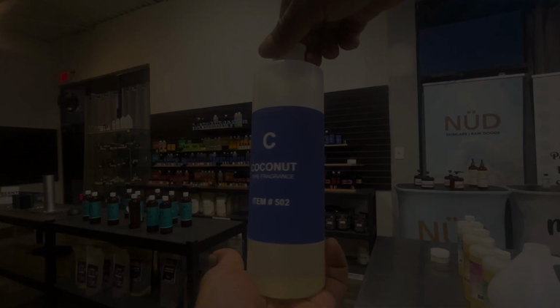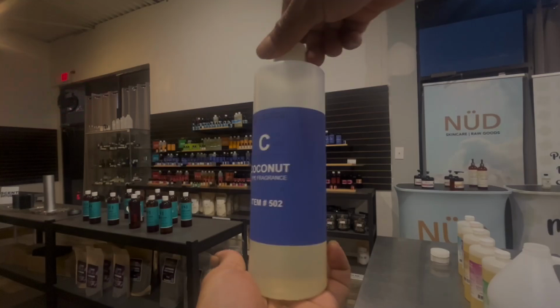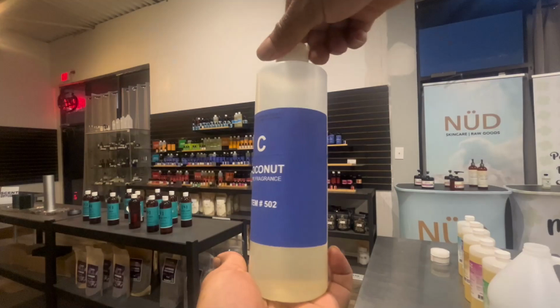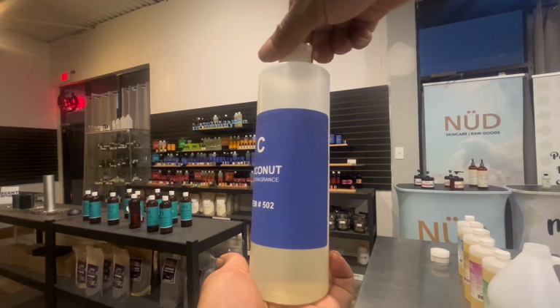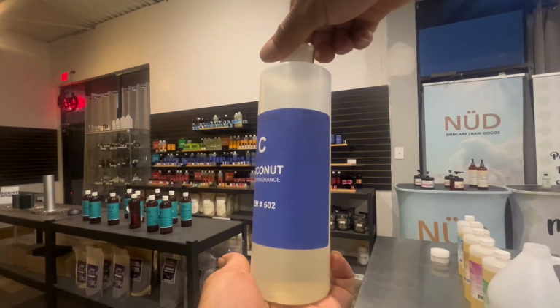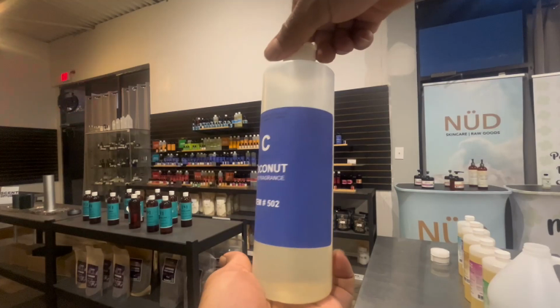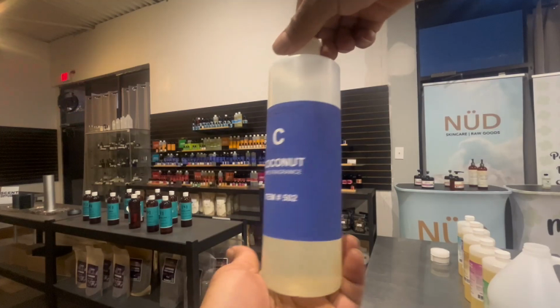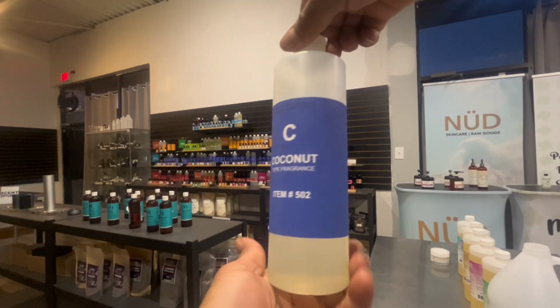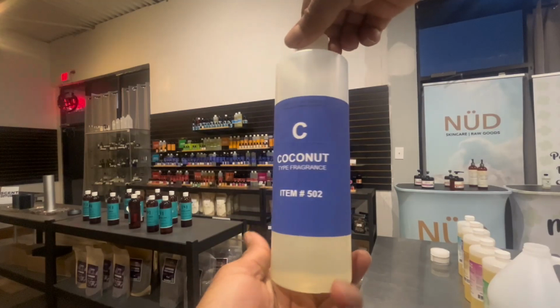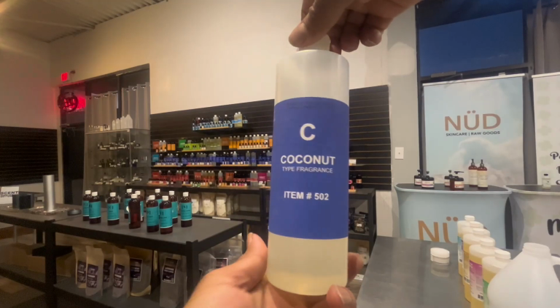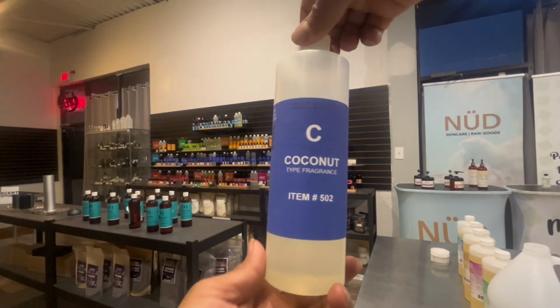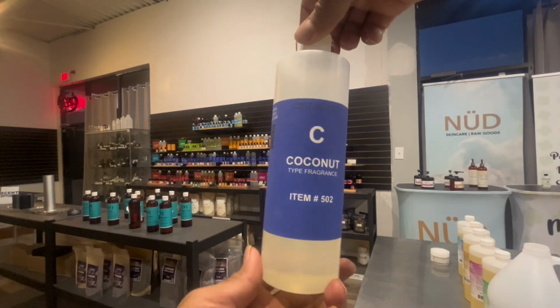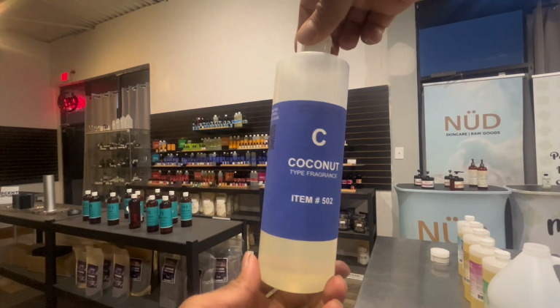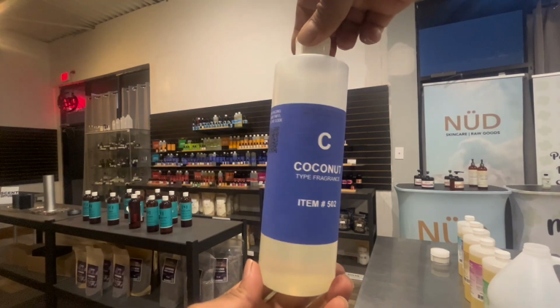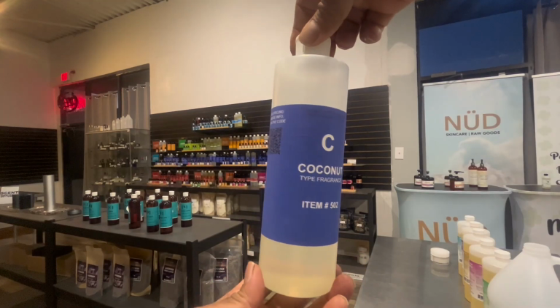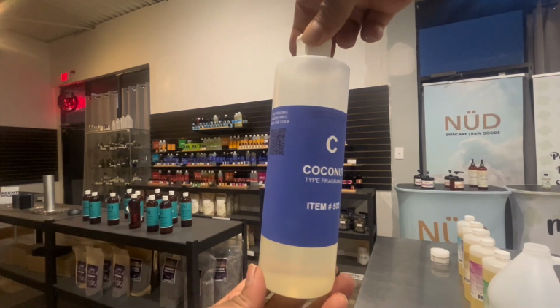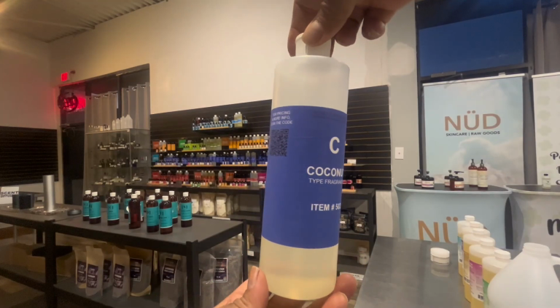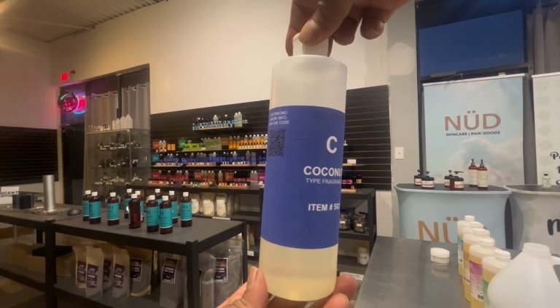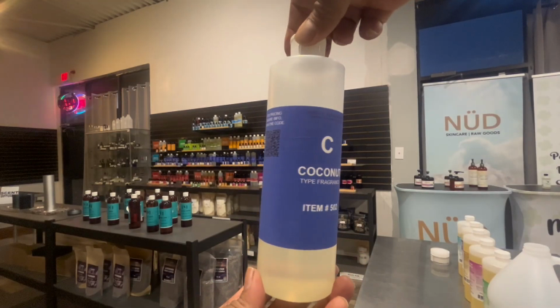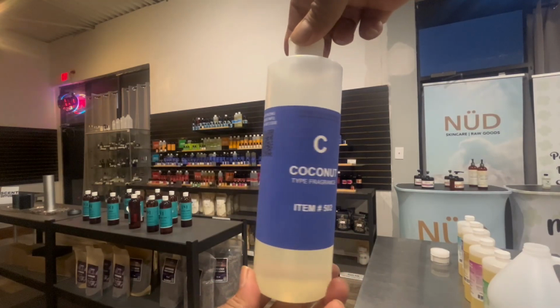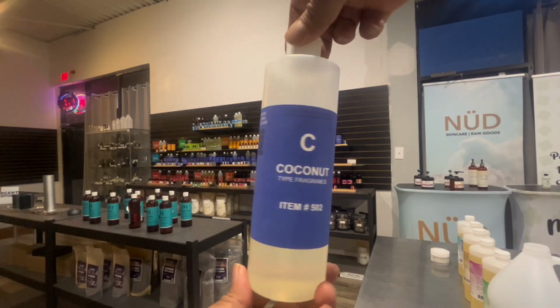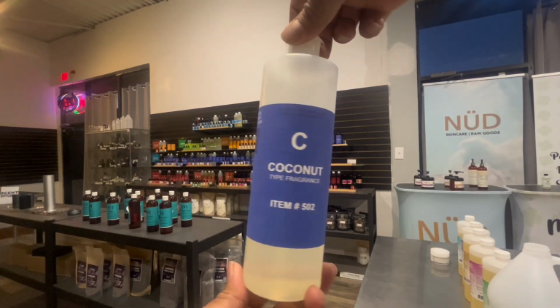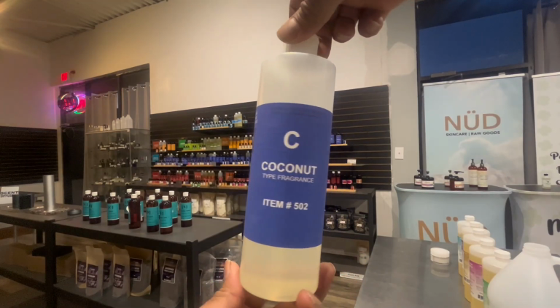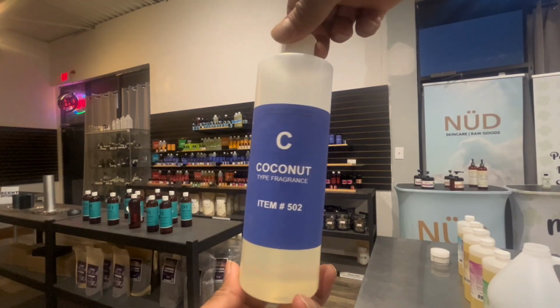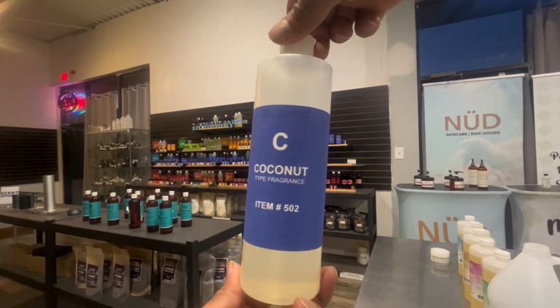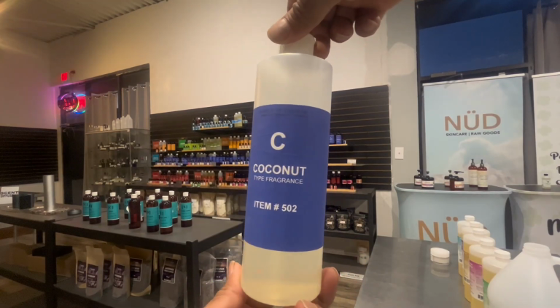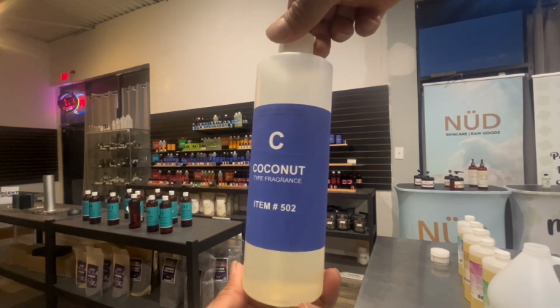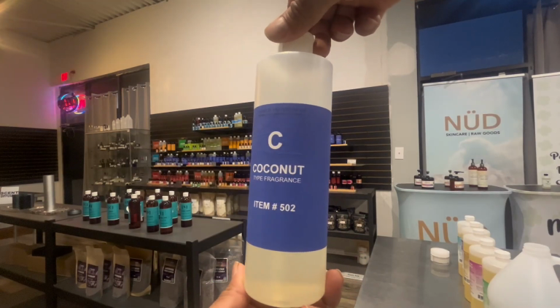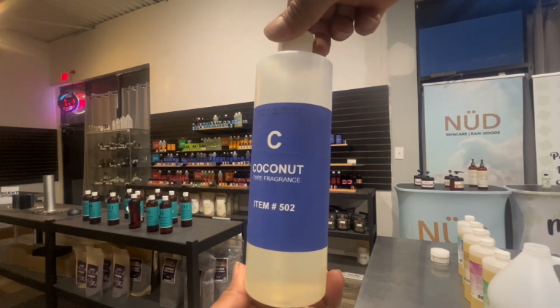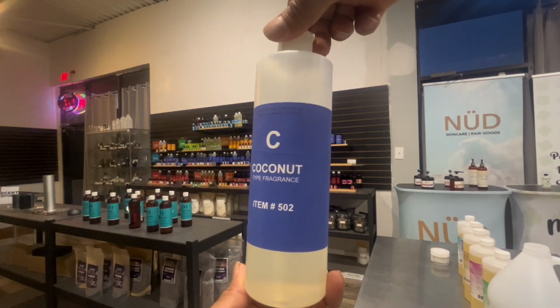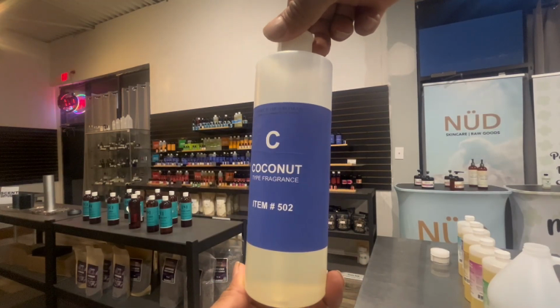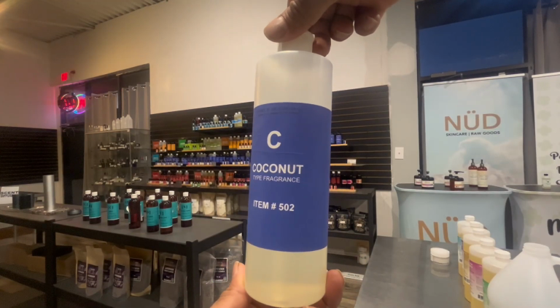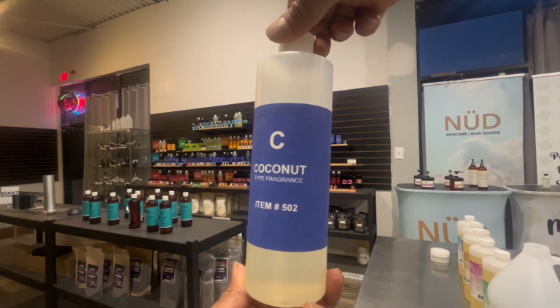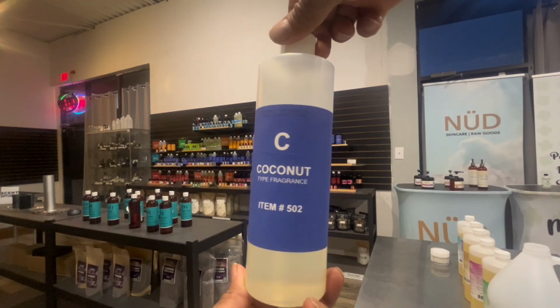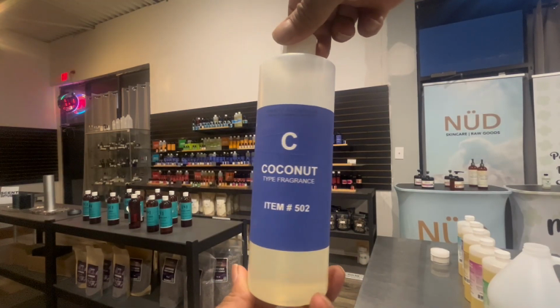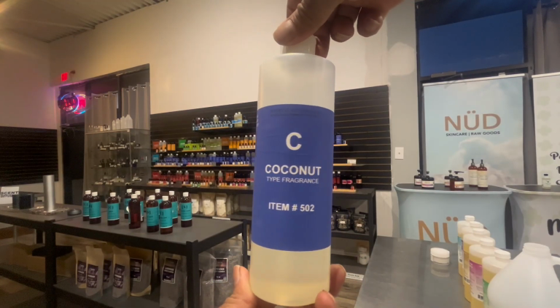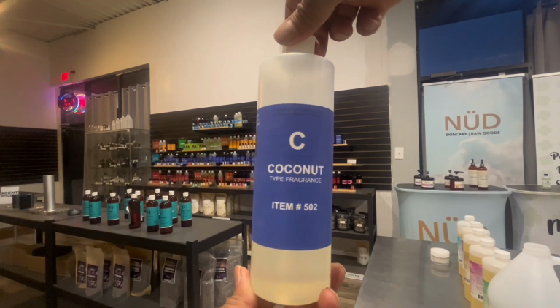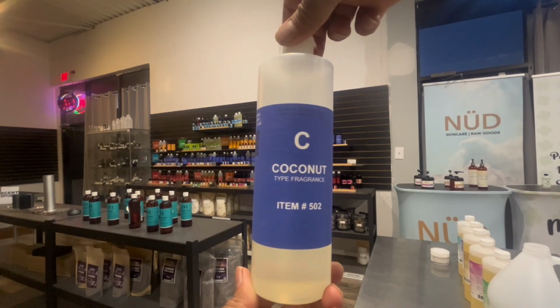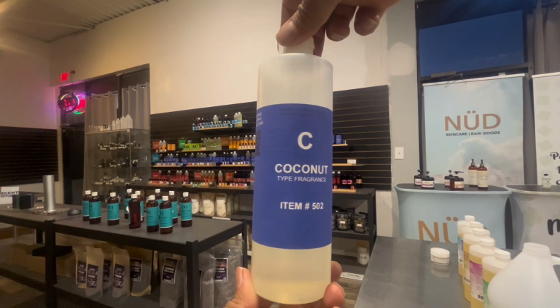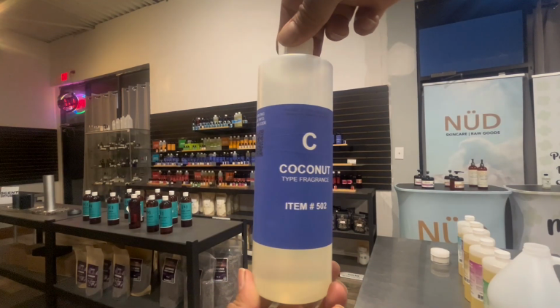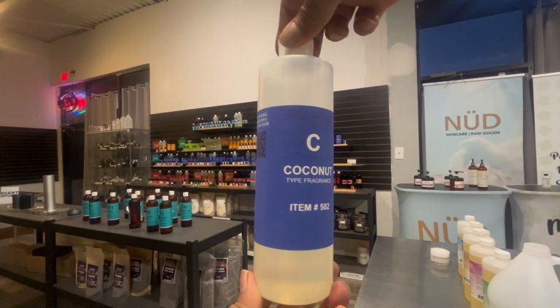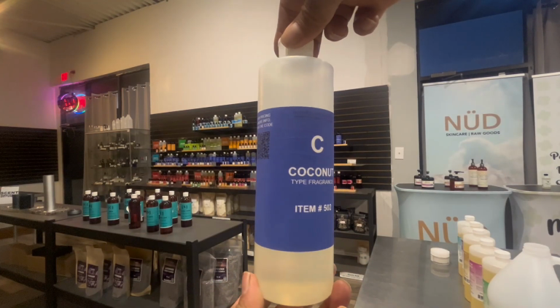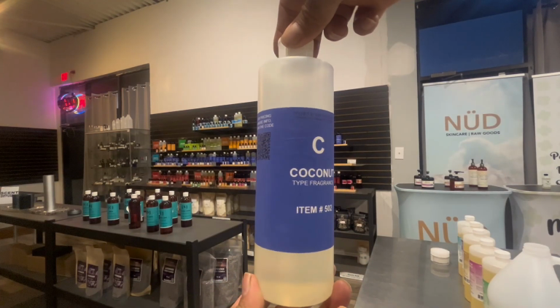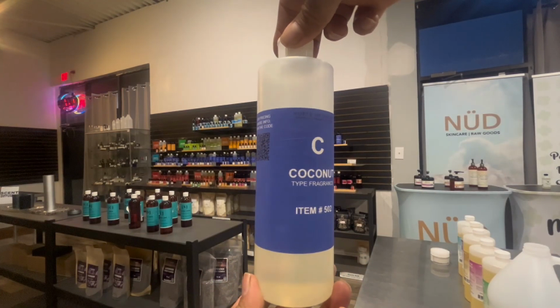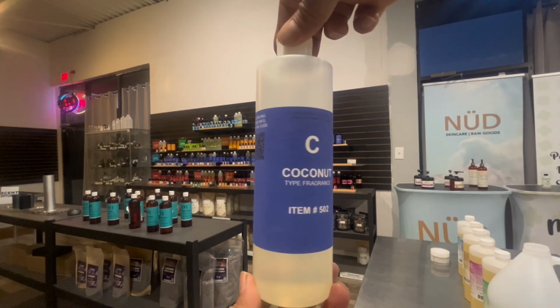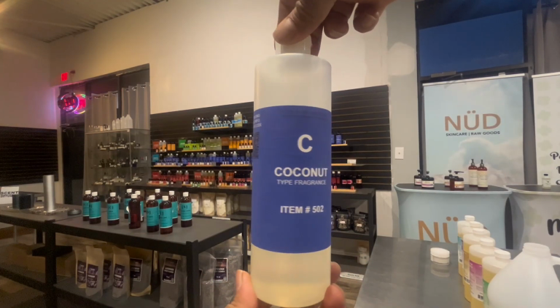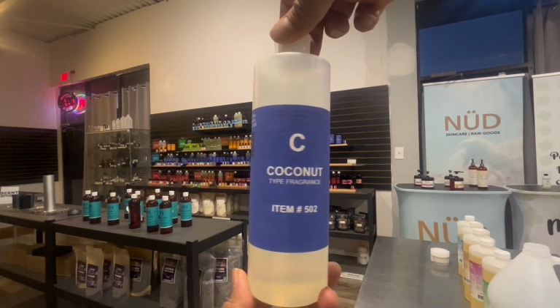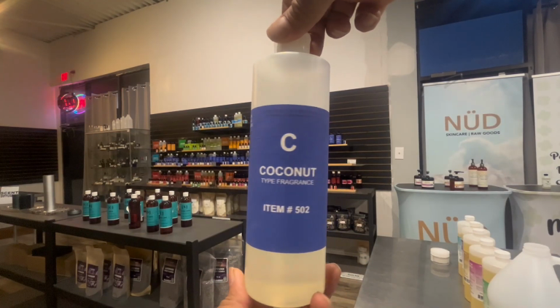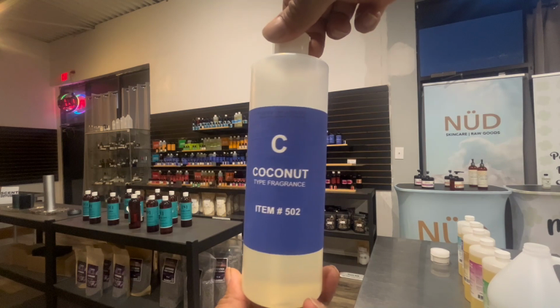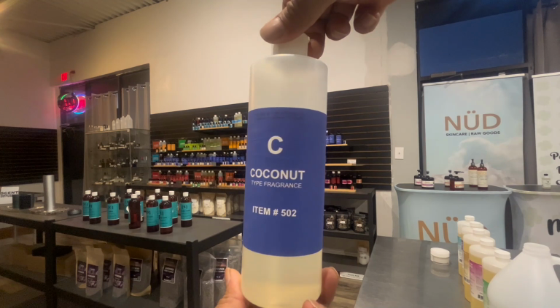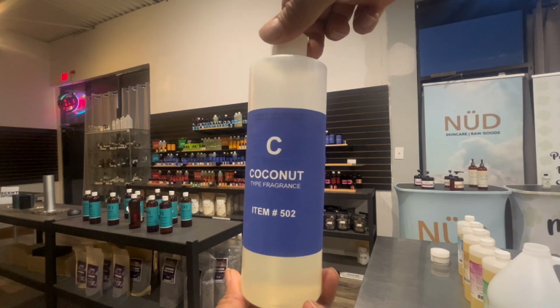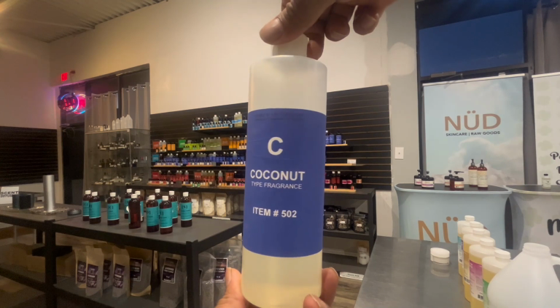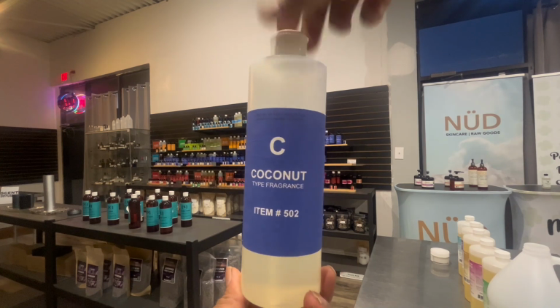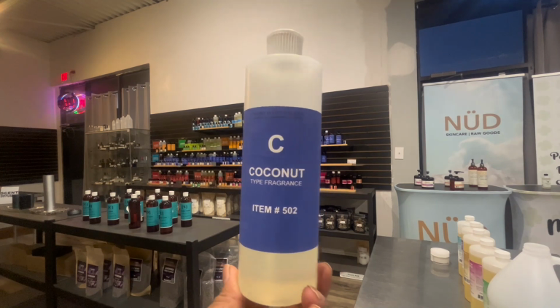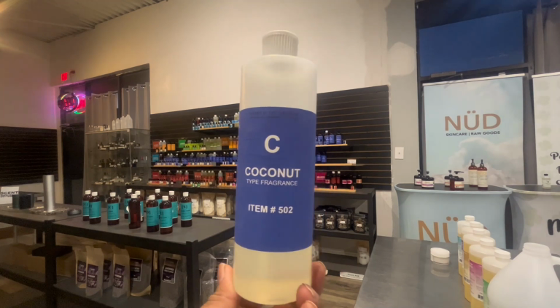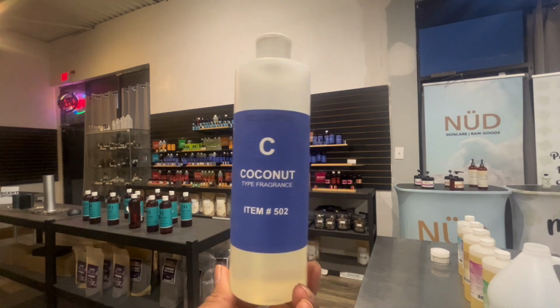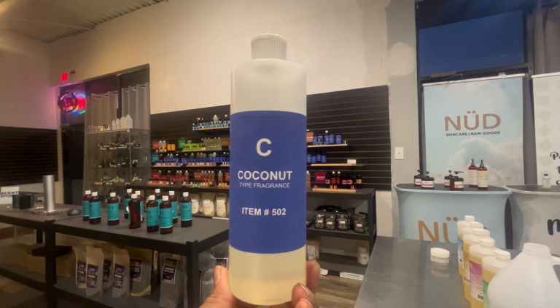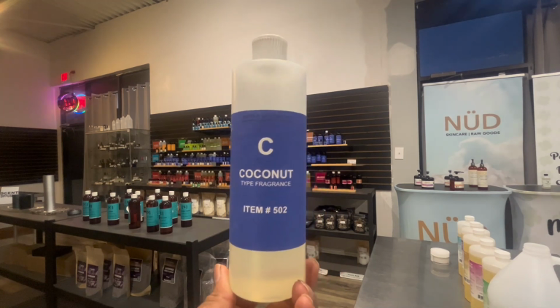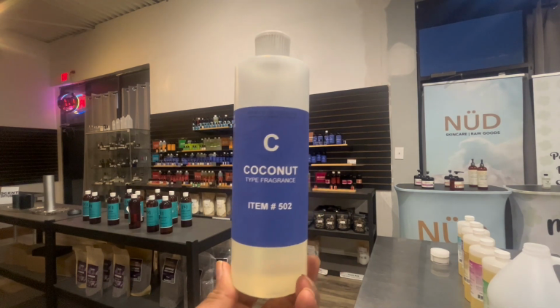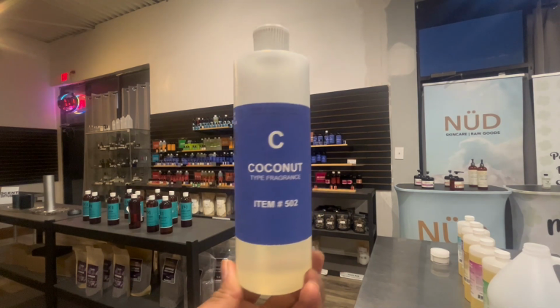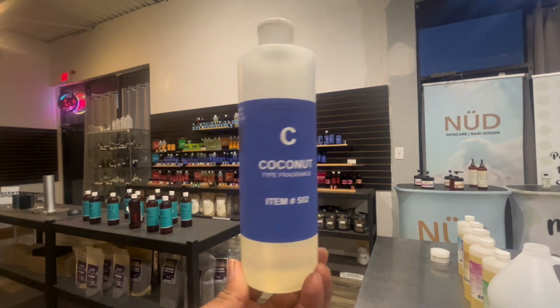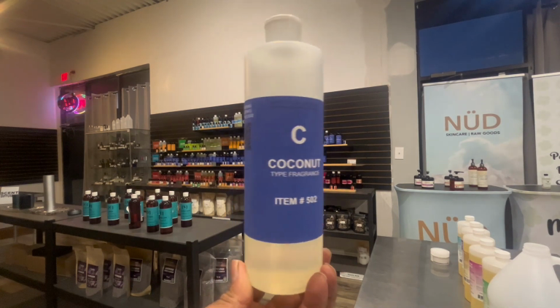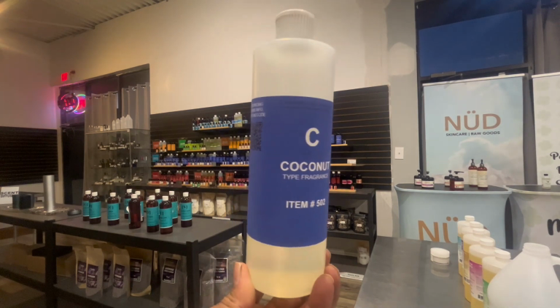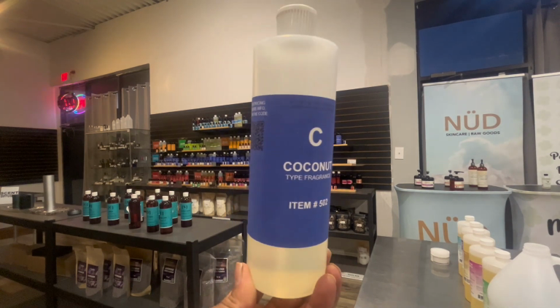First, let's get 99 ml of any fragrance you like. For our demonstration, we're using a delightful coconut fragrance.